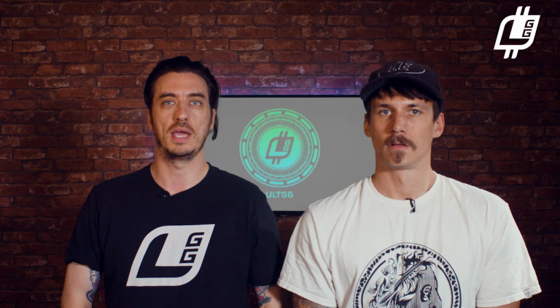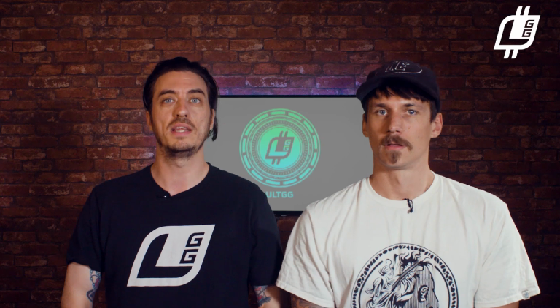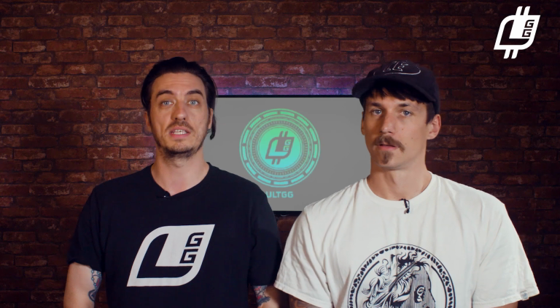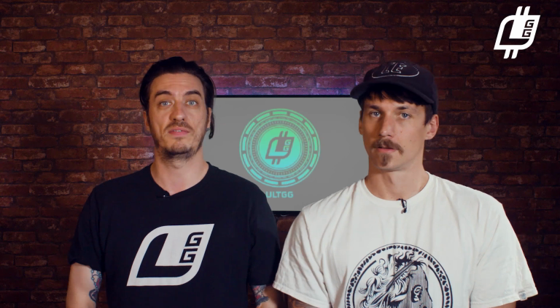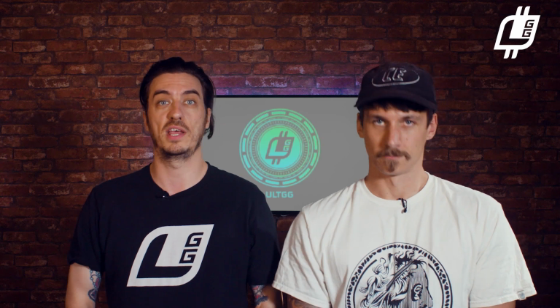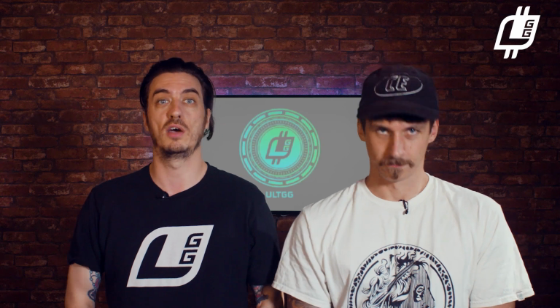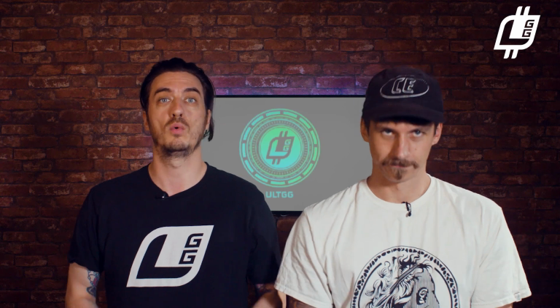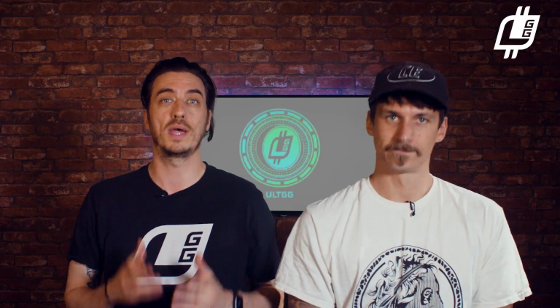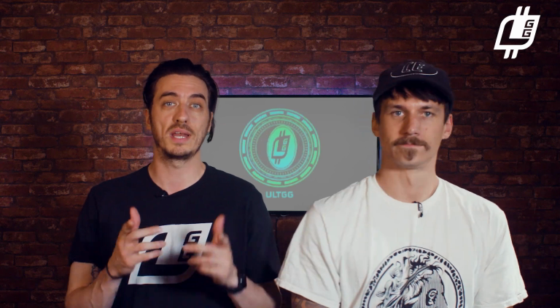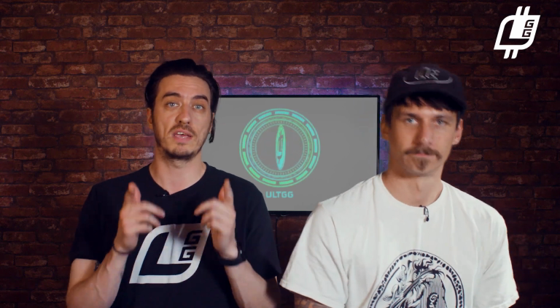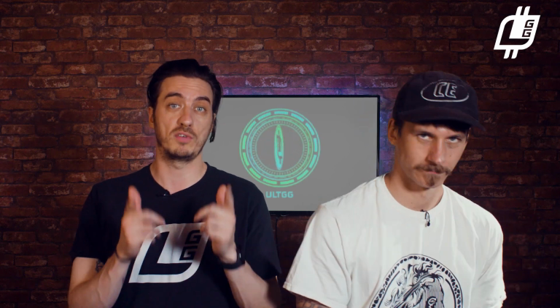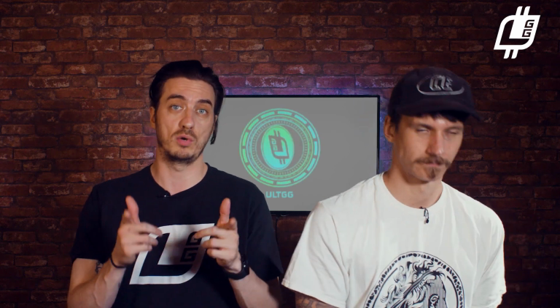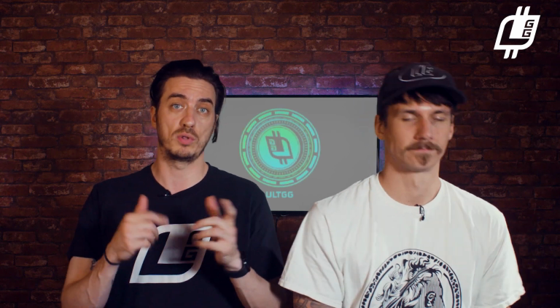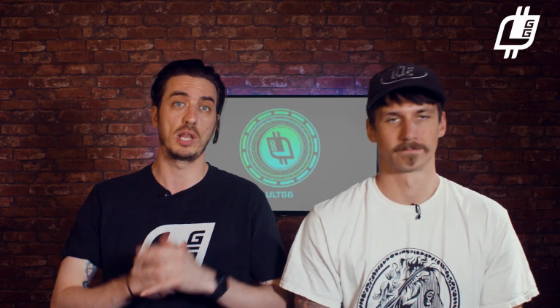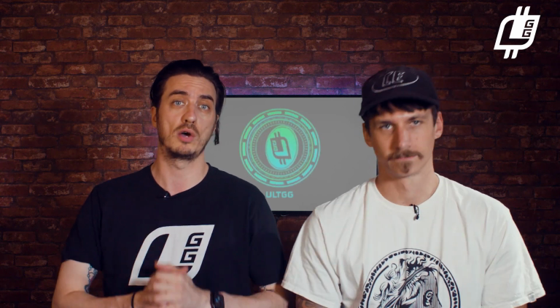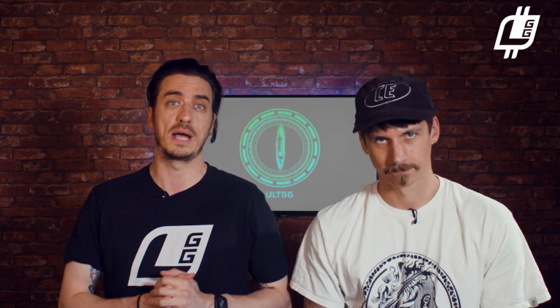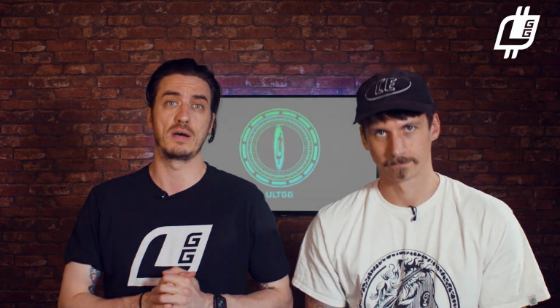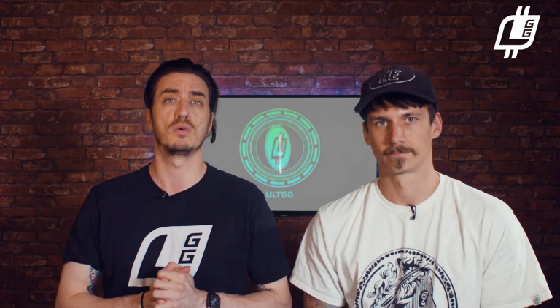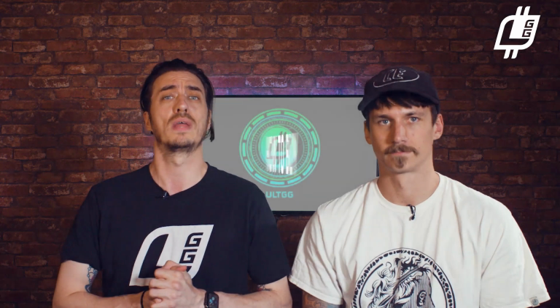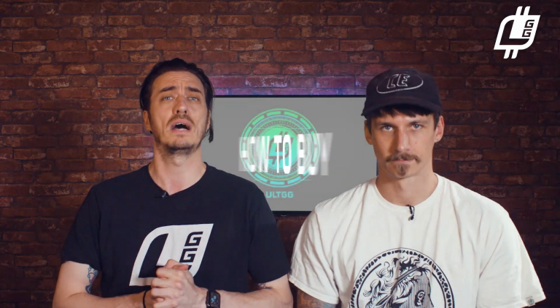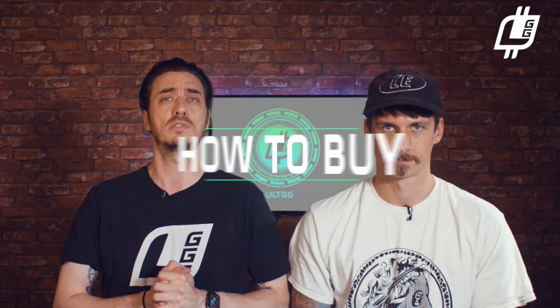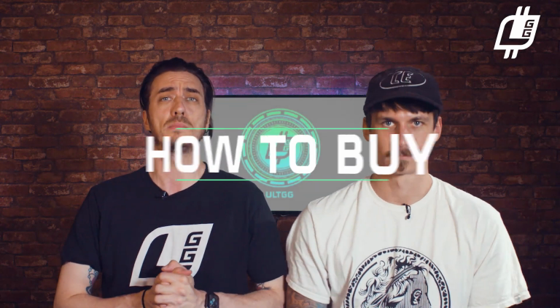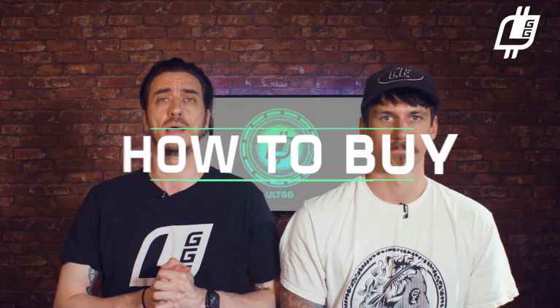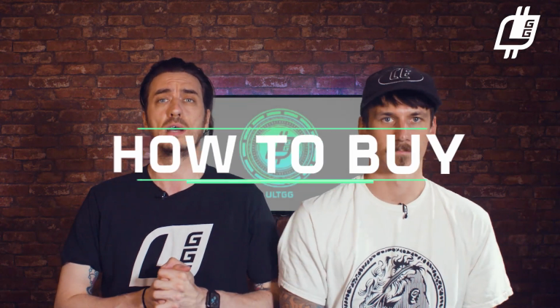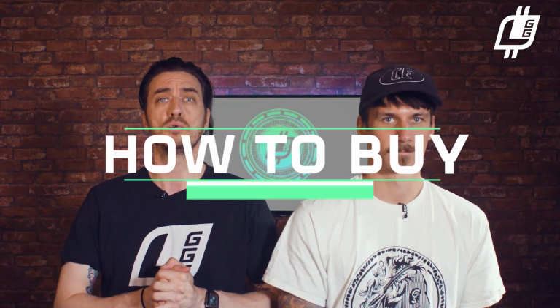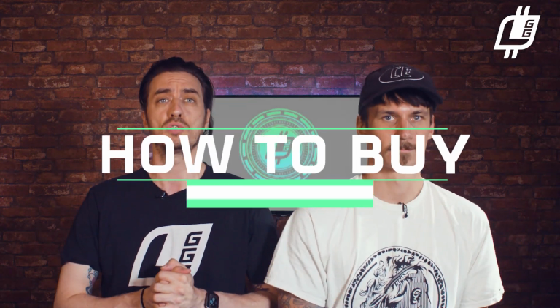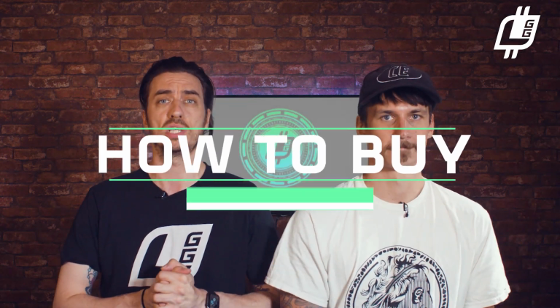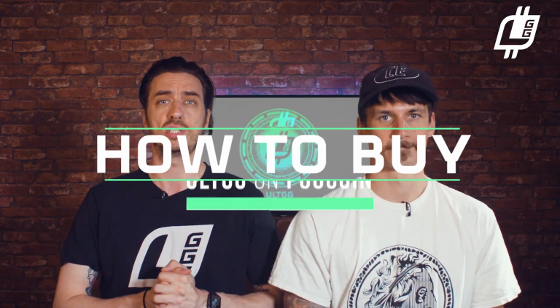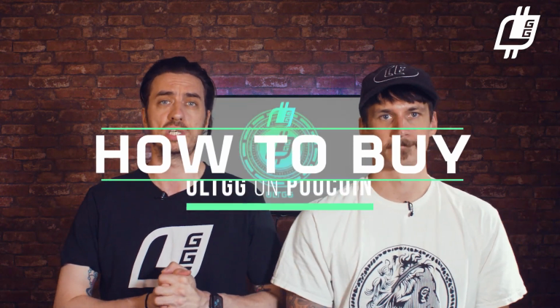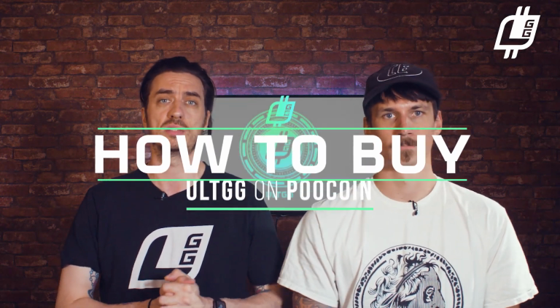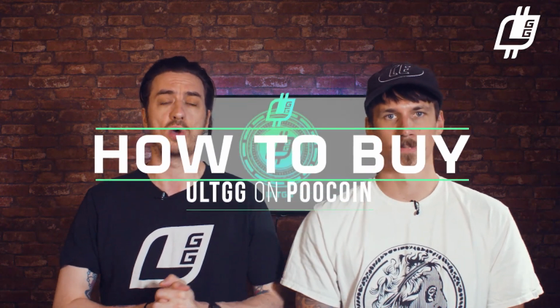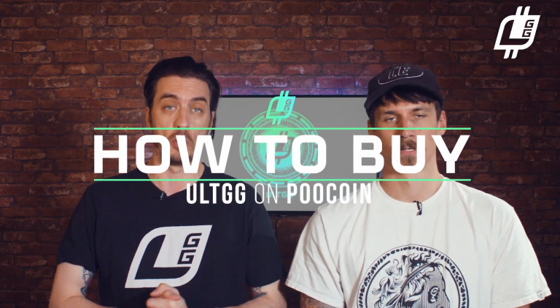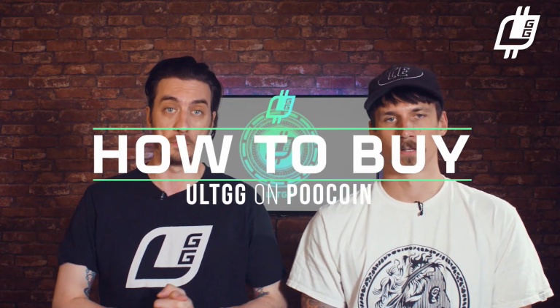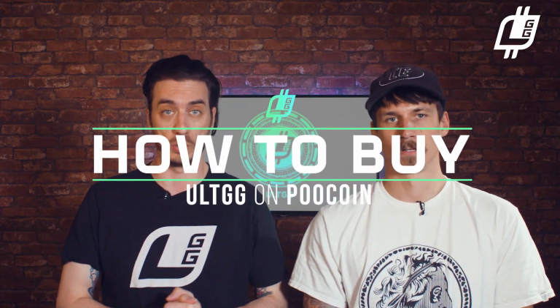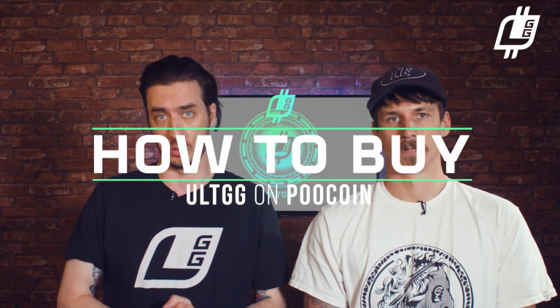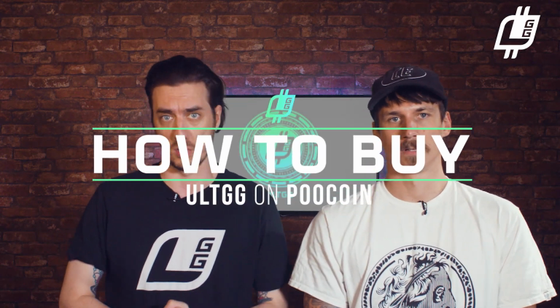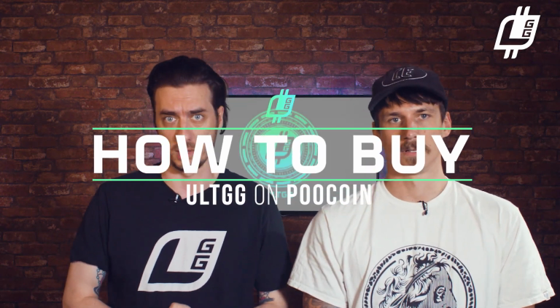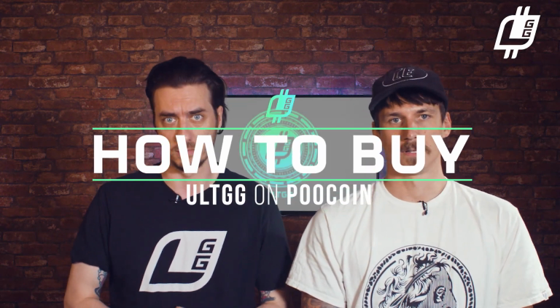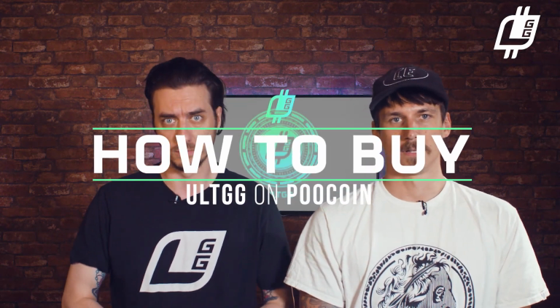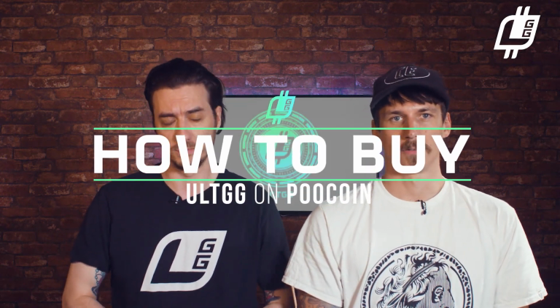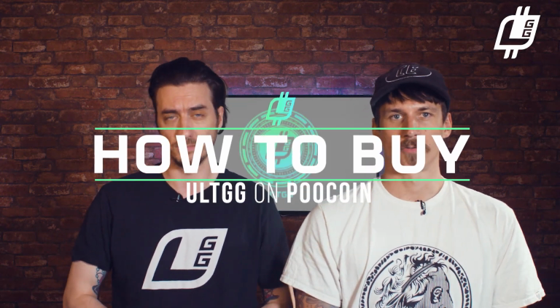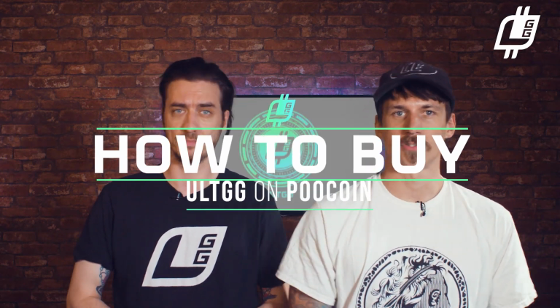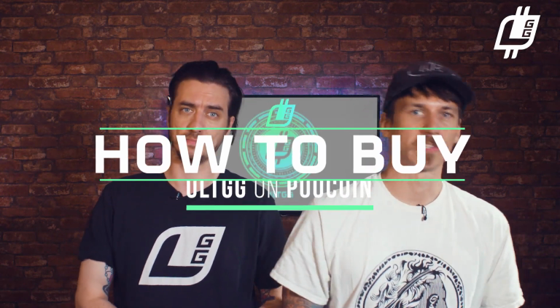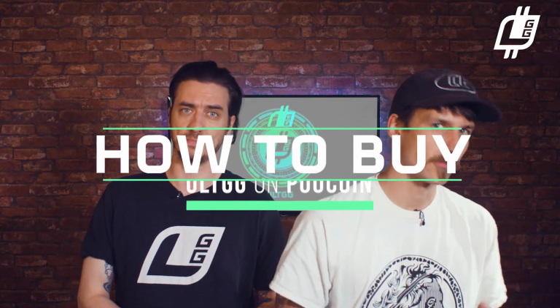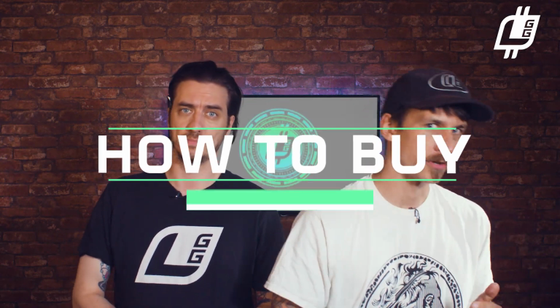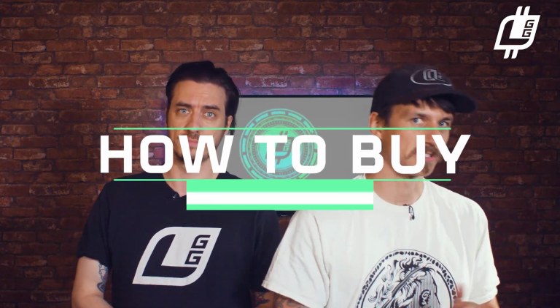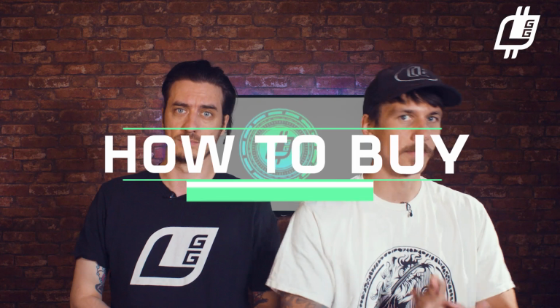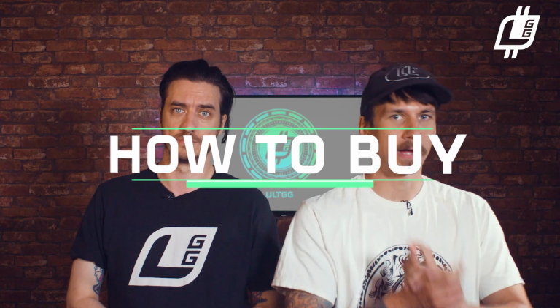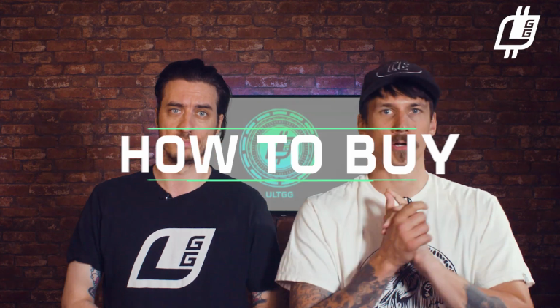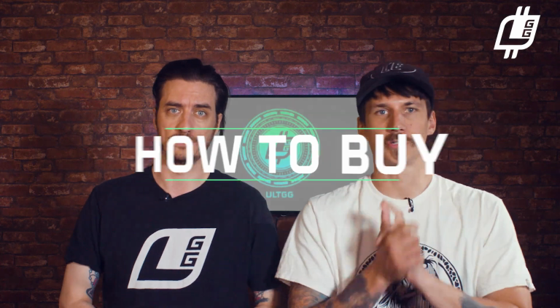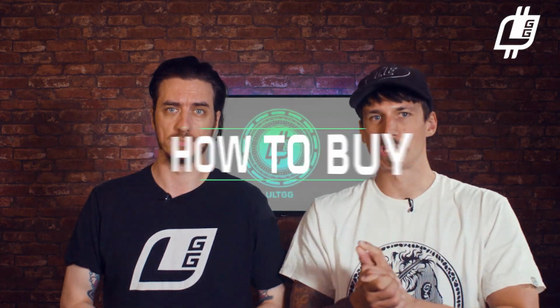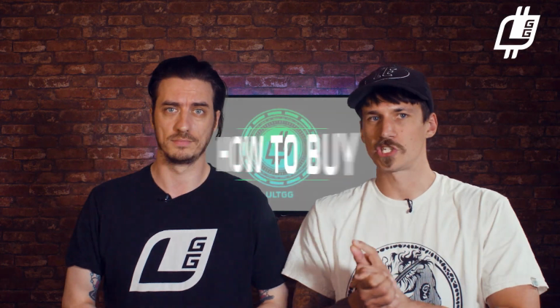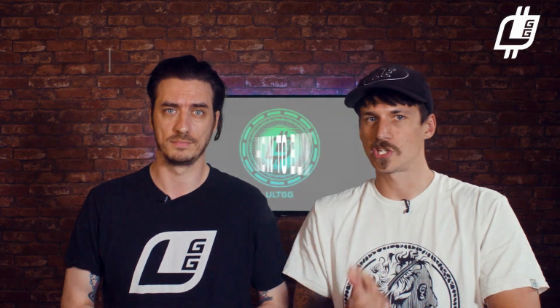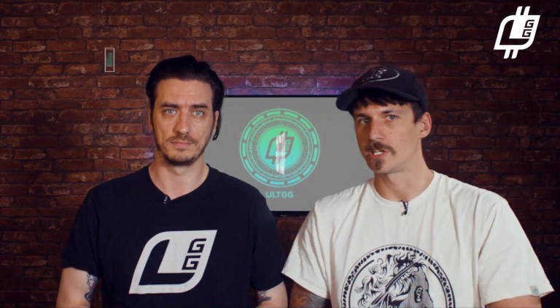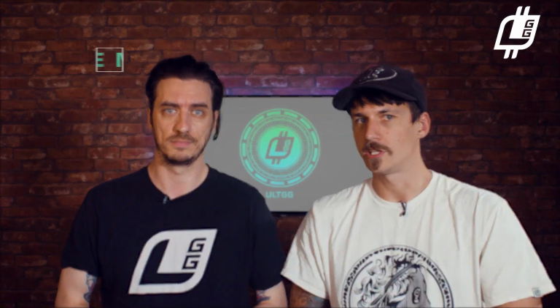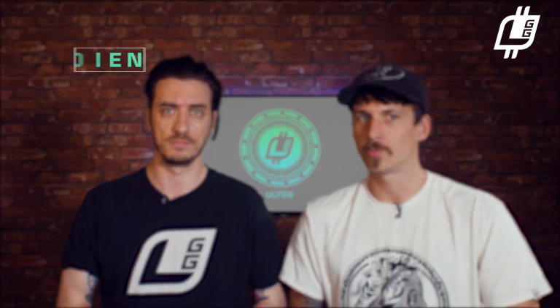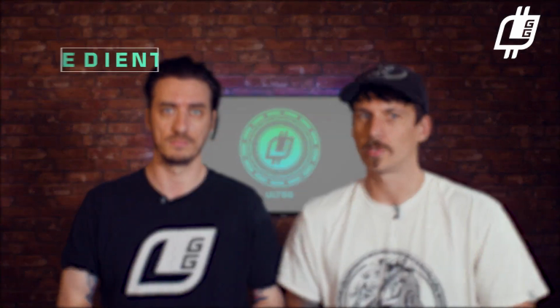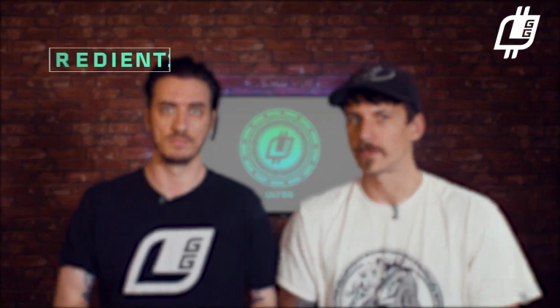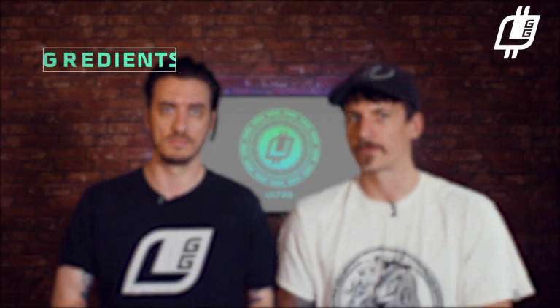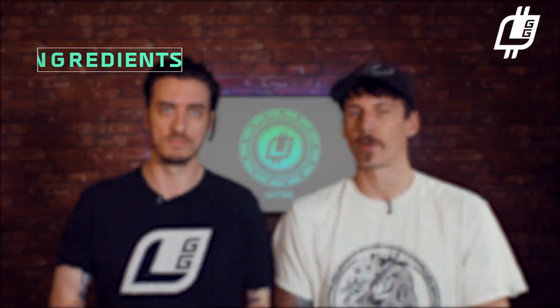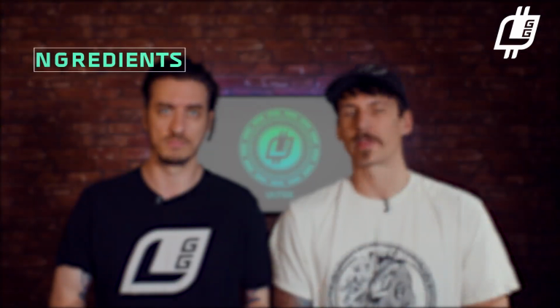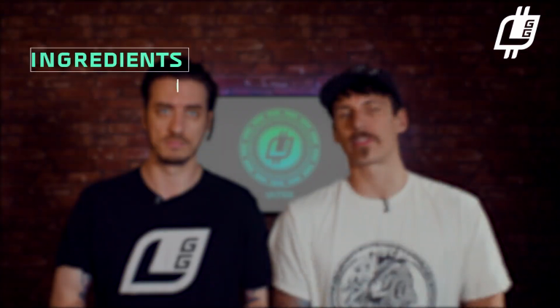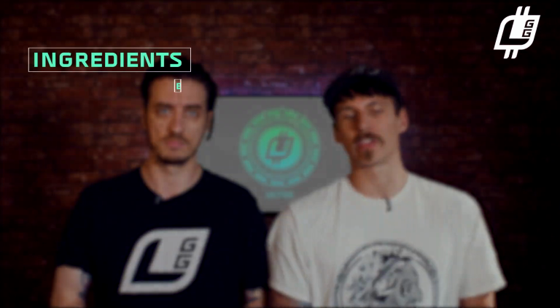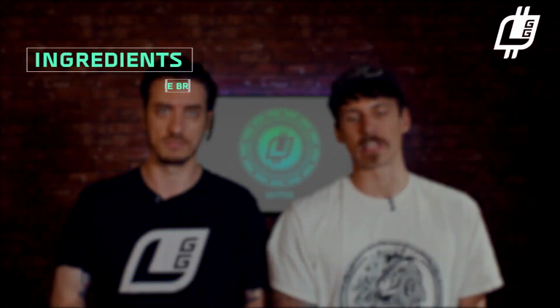In this video, we're going to give you the lowdown on how to buy AltGG's on PooCoin. First things first, to buy AltGG, you will need the following things.